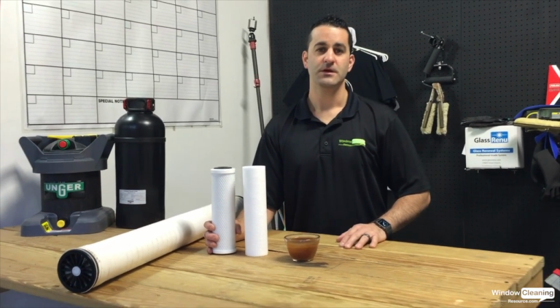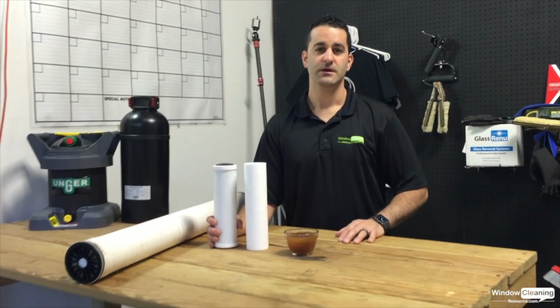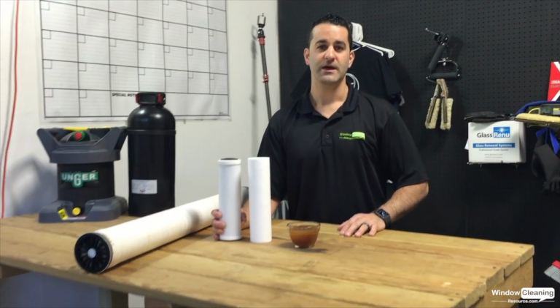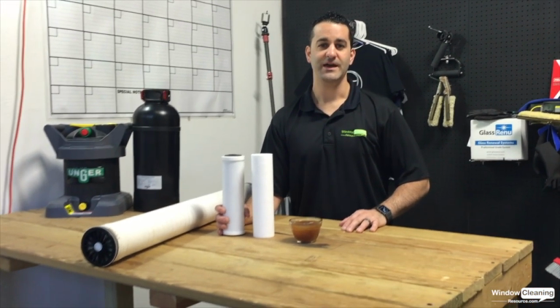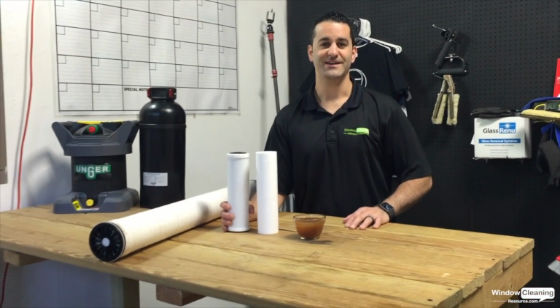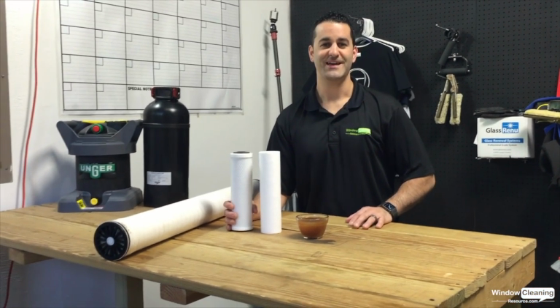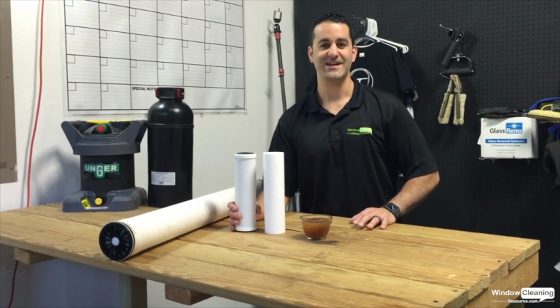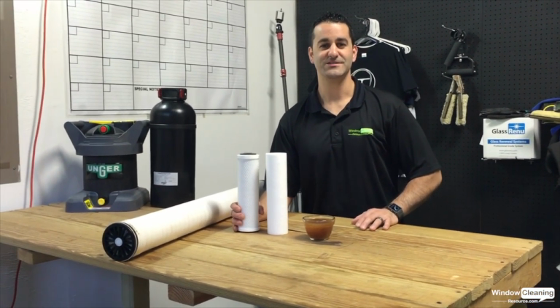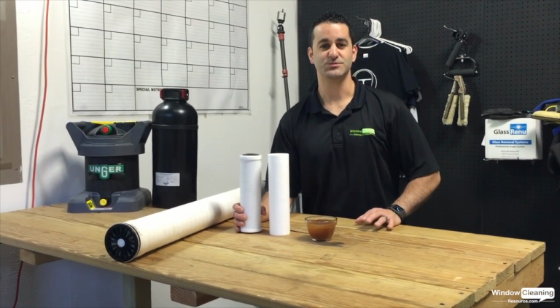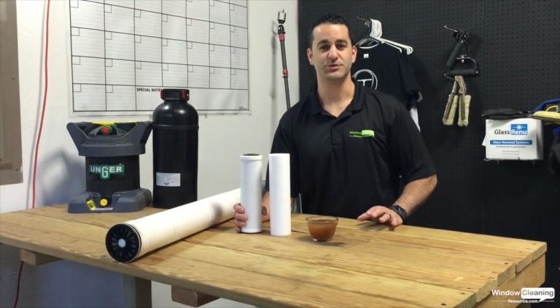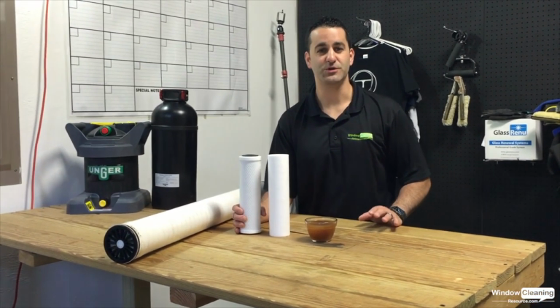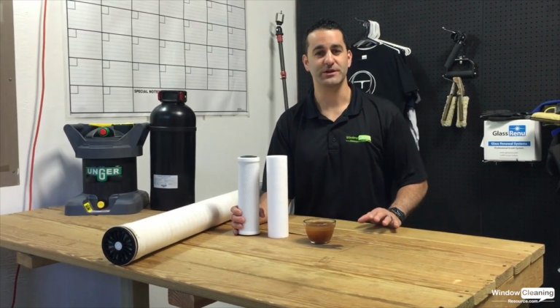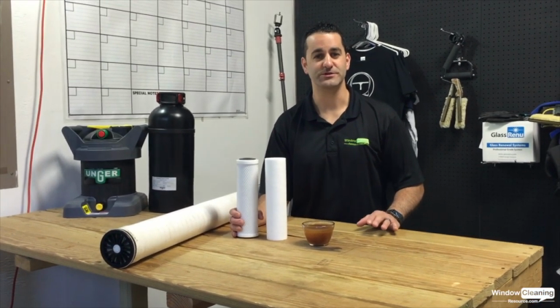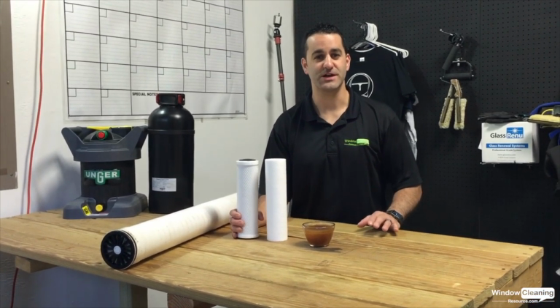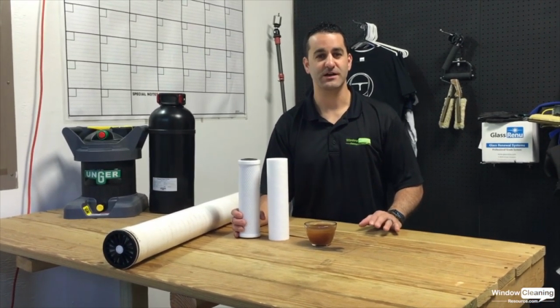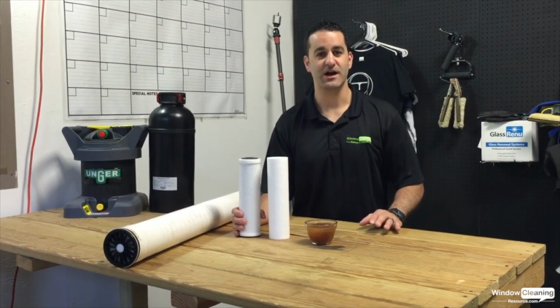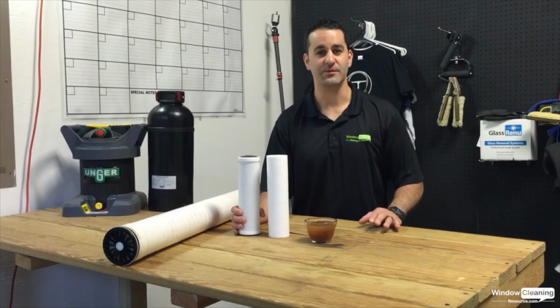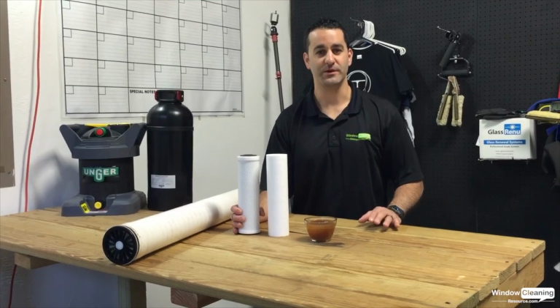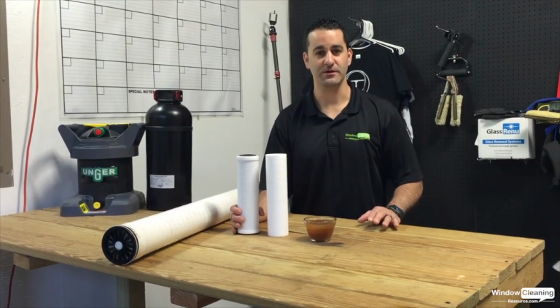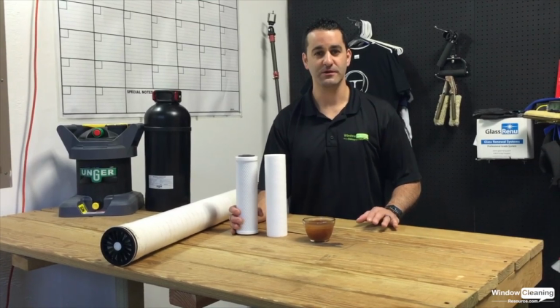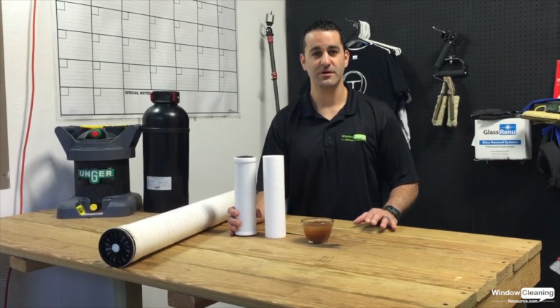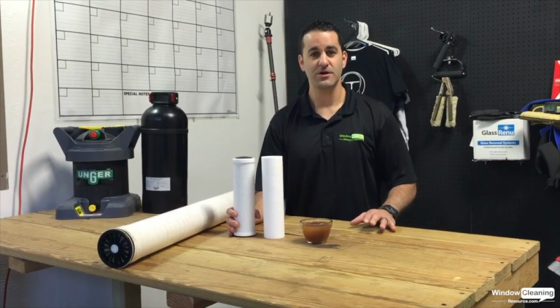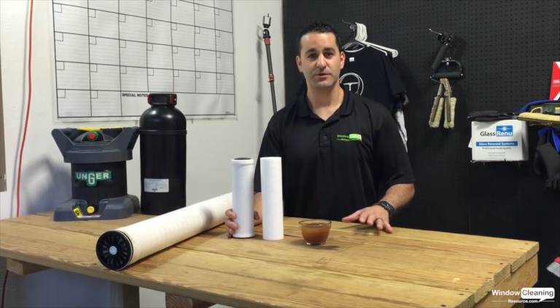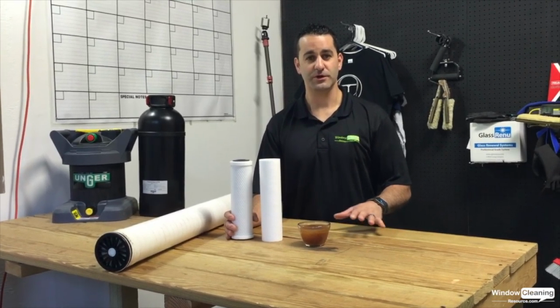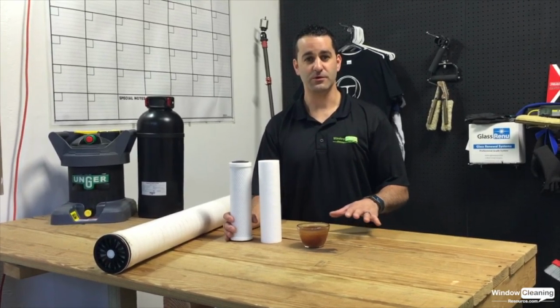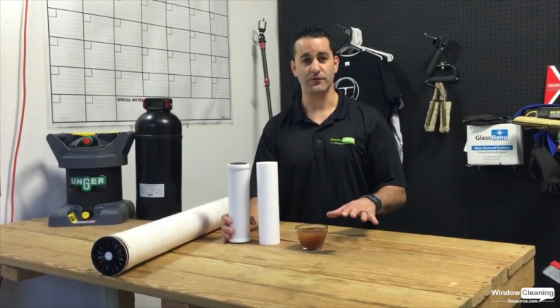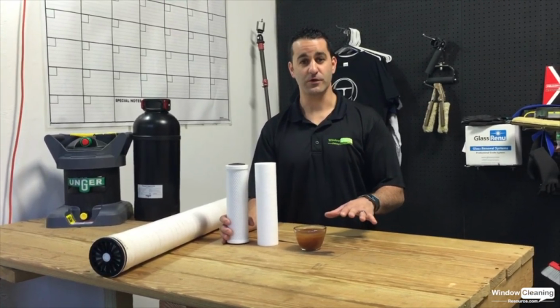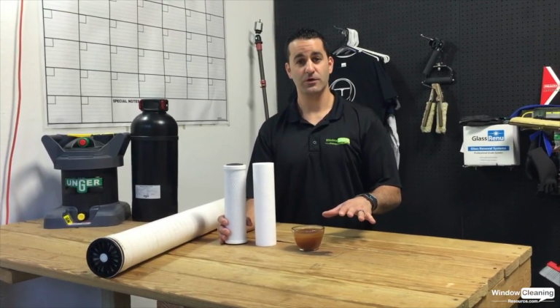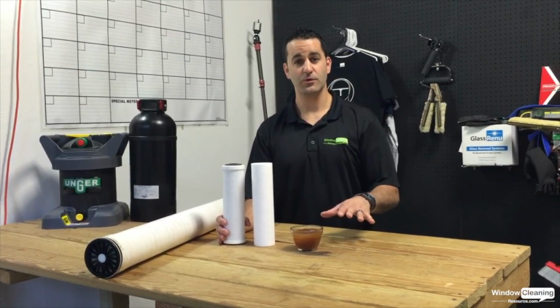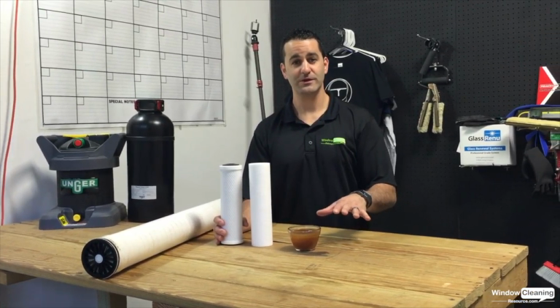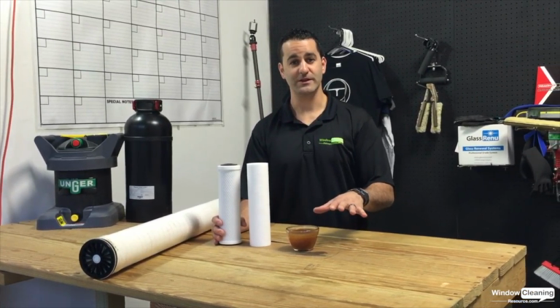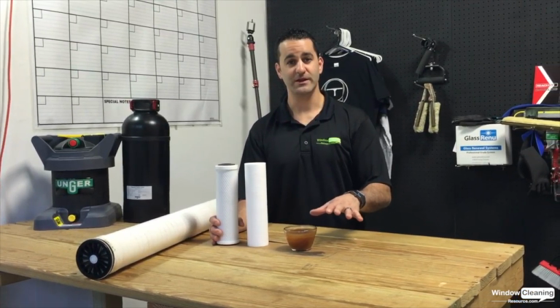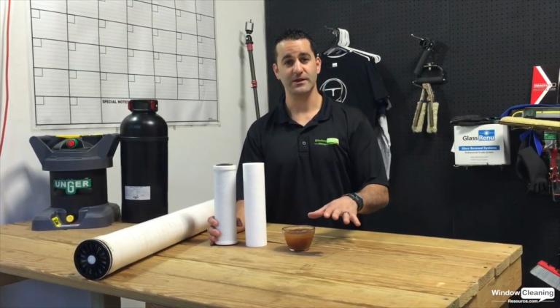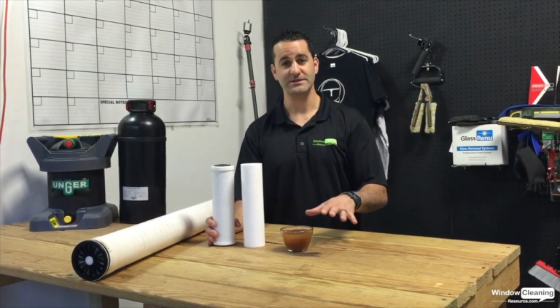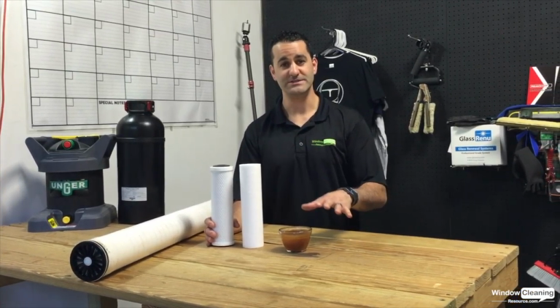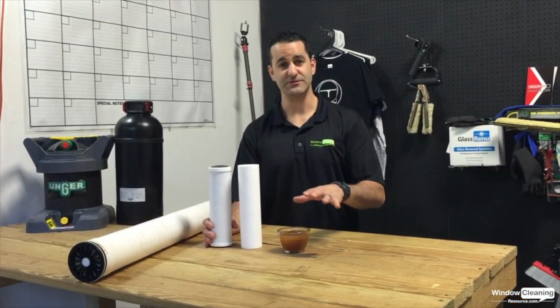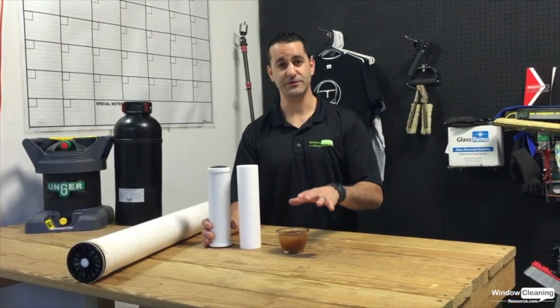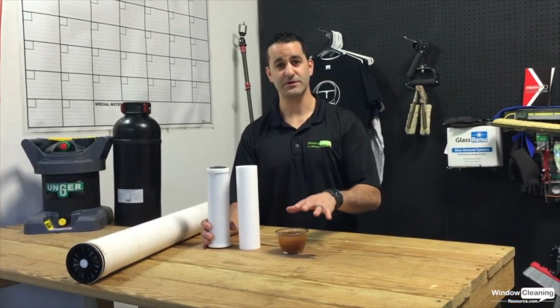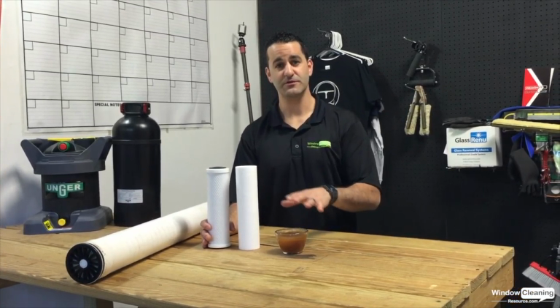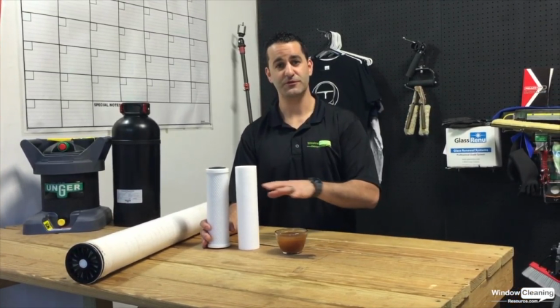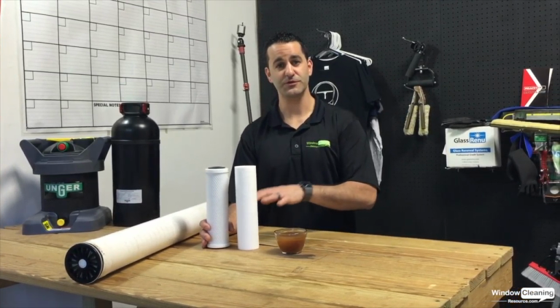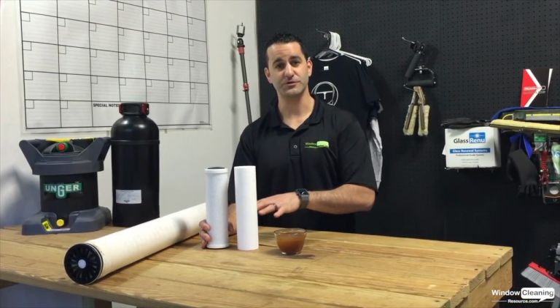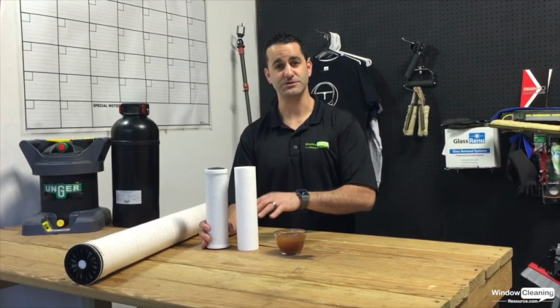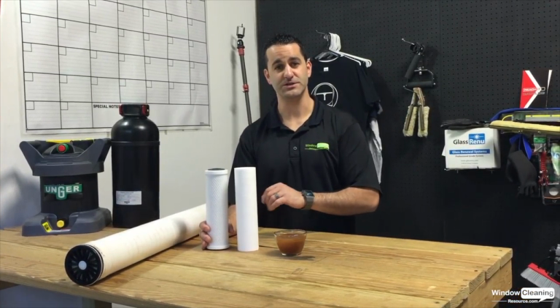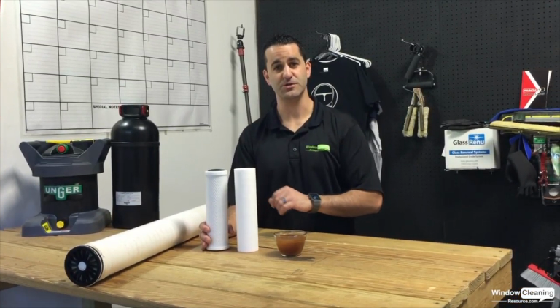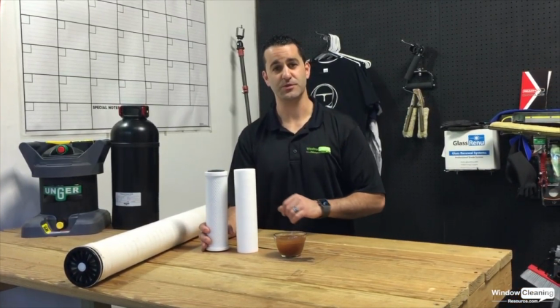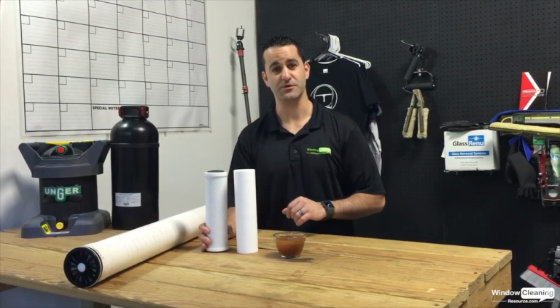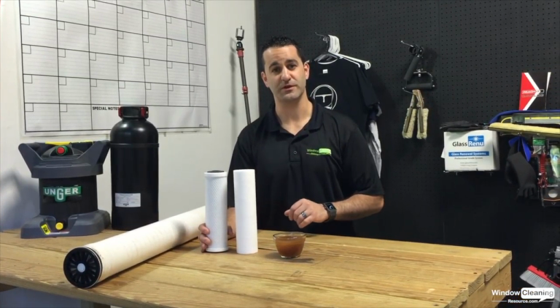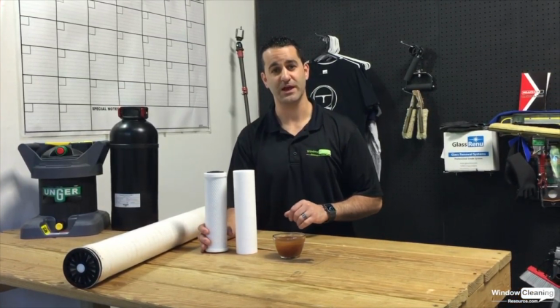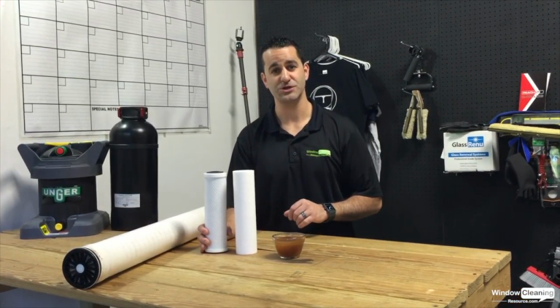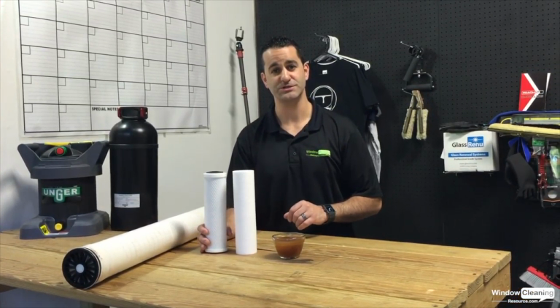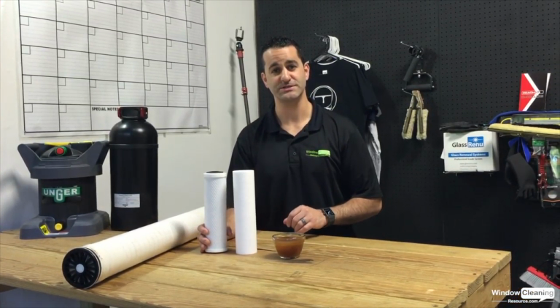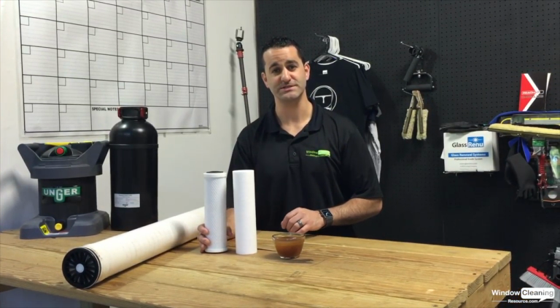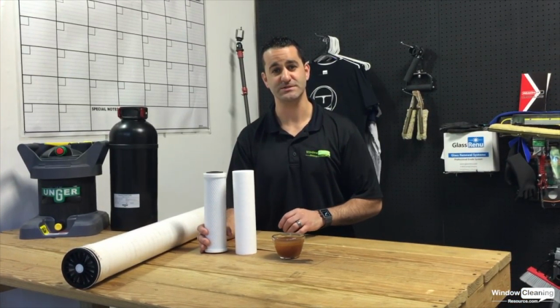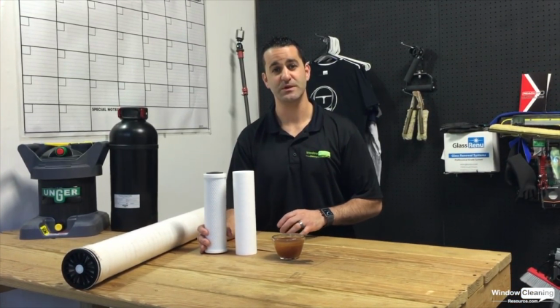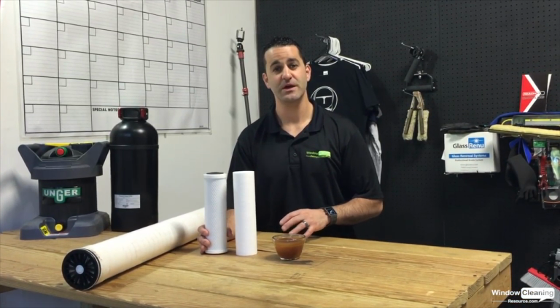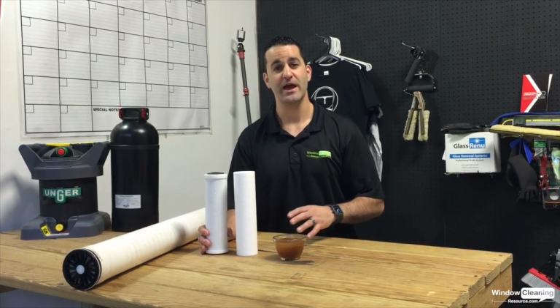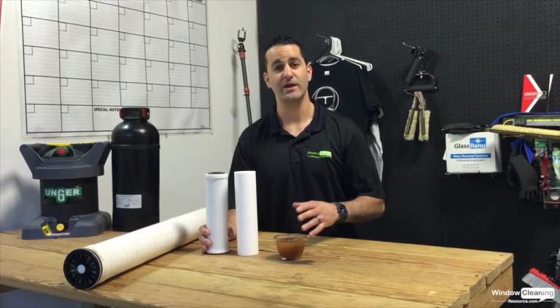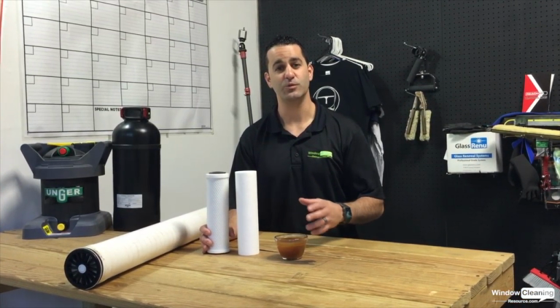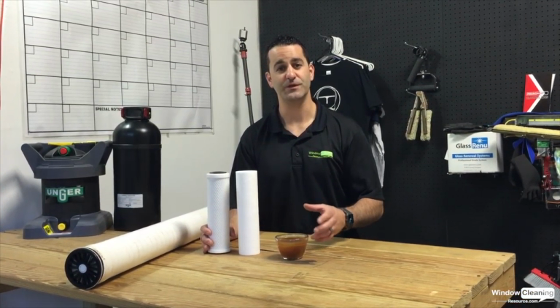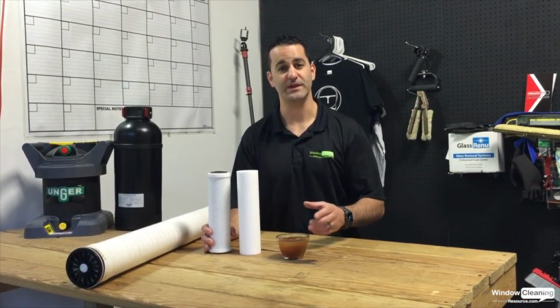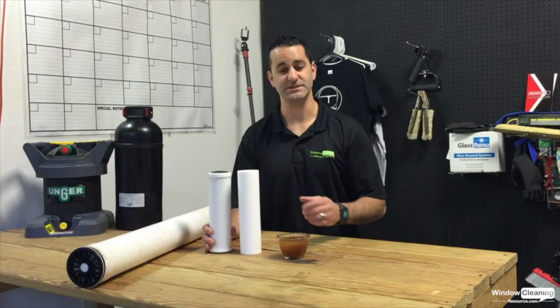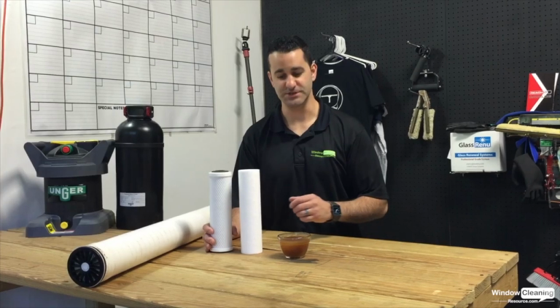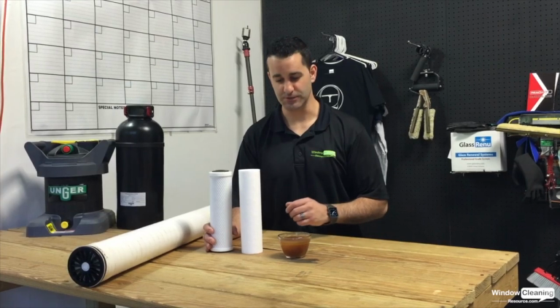Hey, Alex from windowcleaner.com here. I'm going to go over, quickly, different filters in your purification system and what they do.